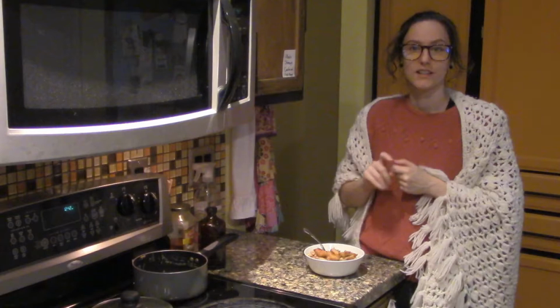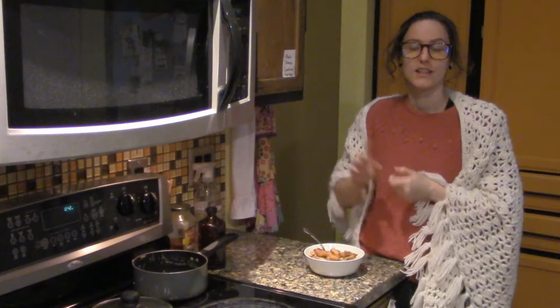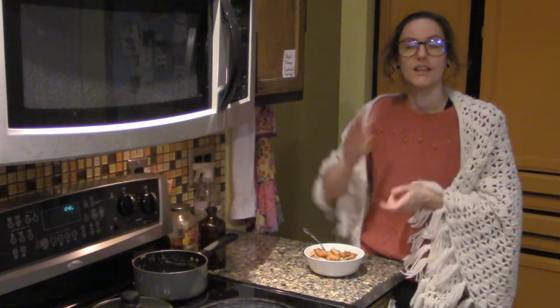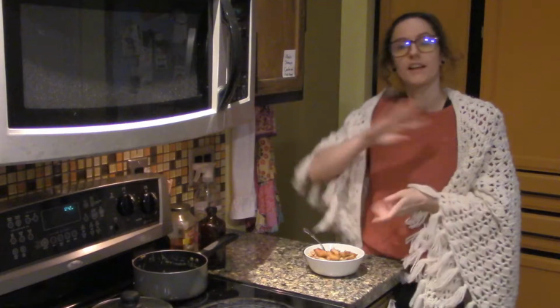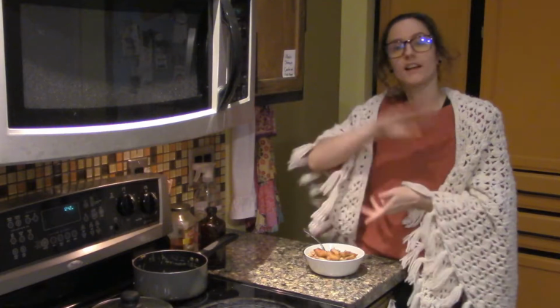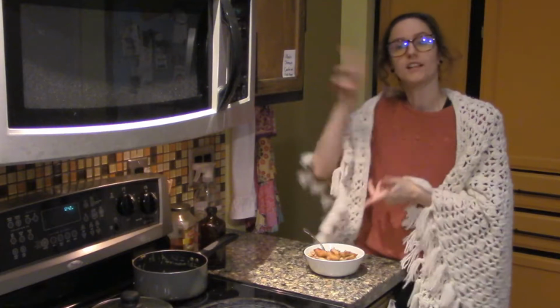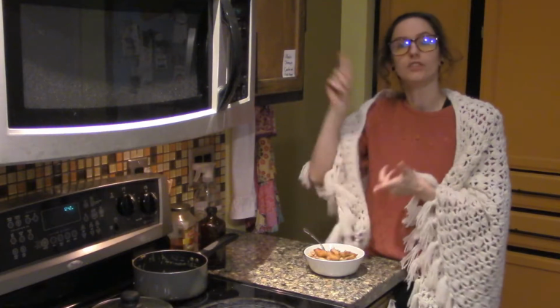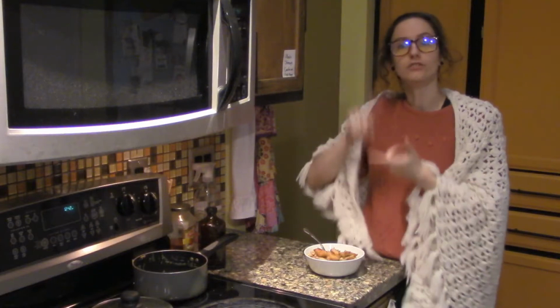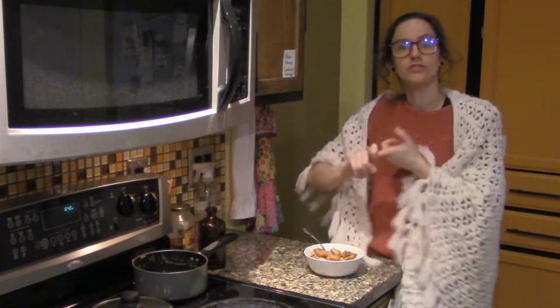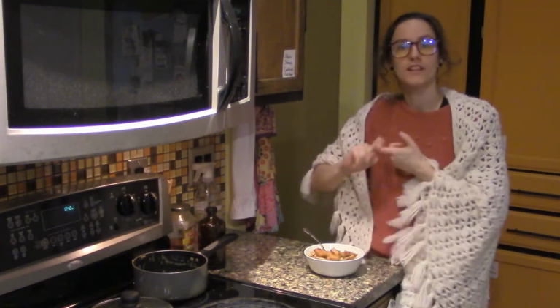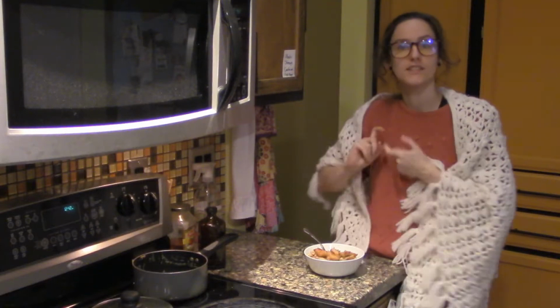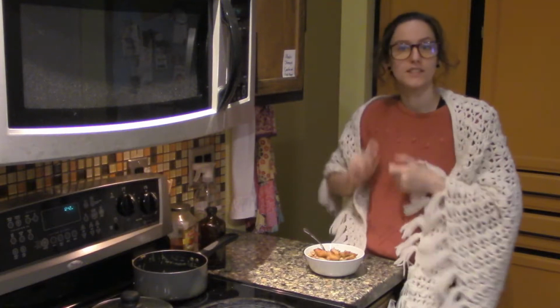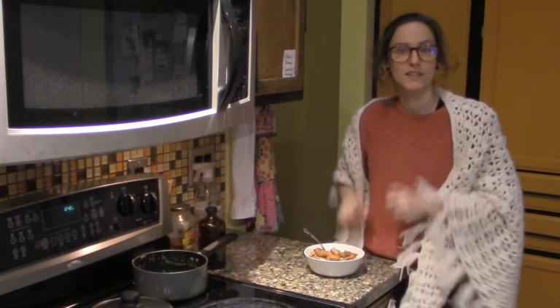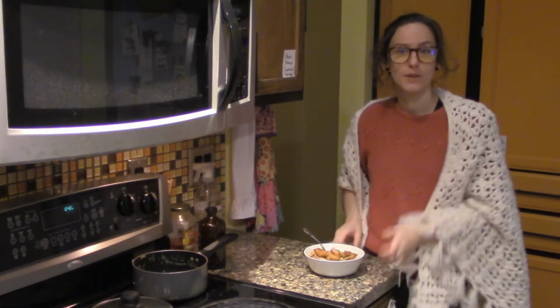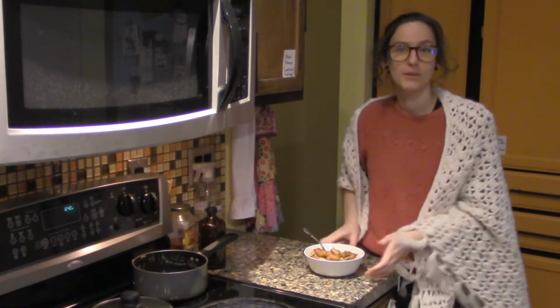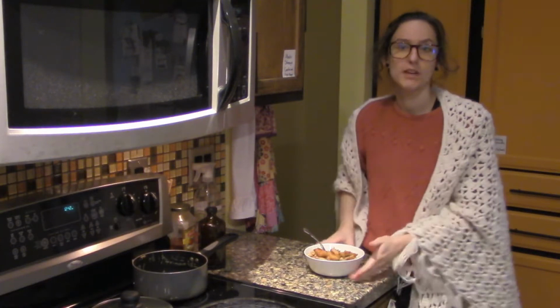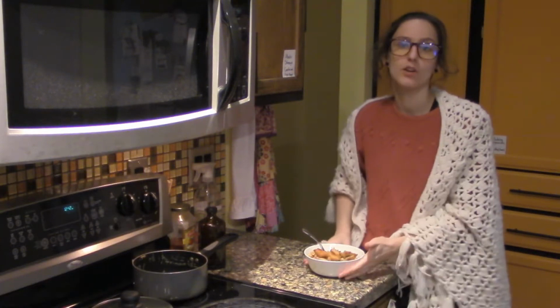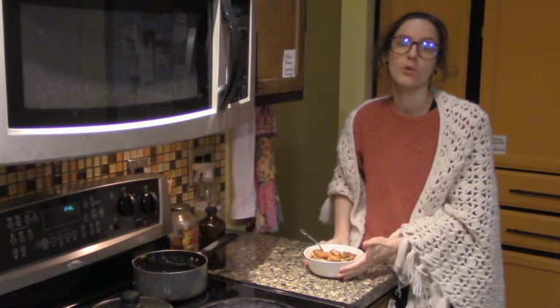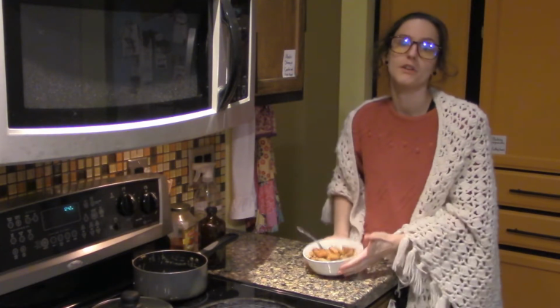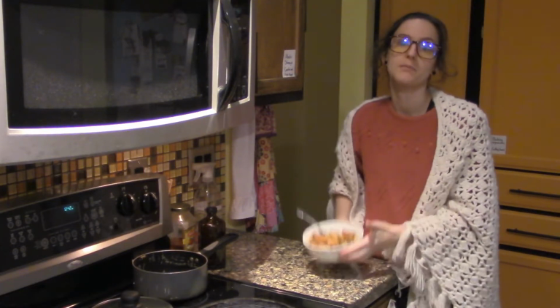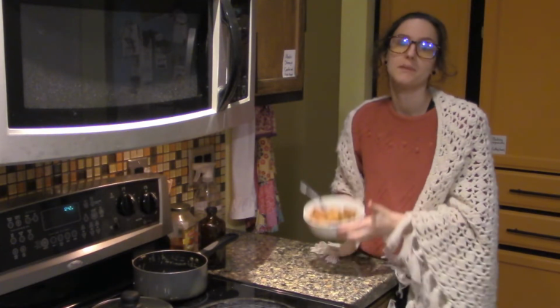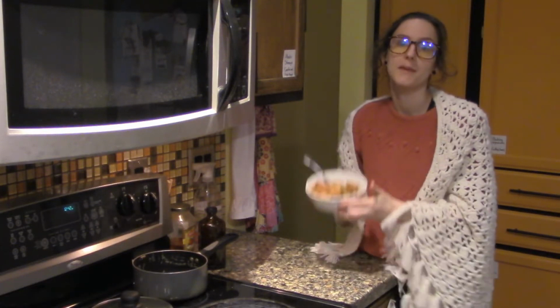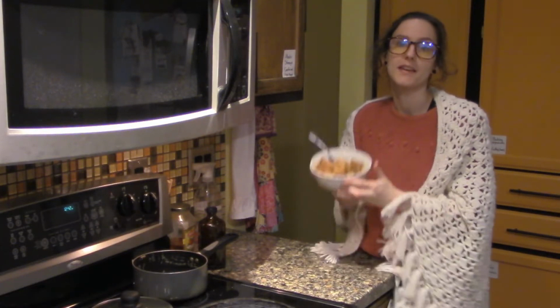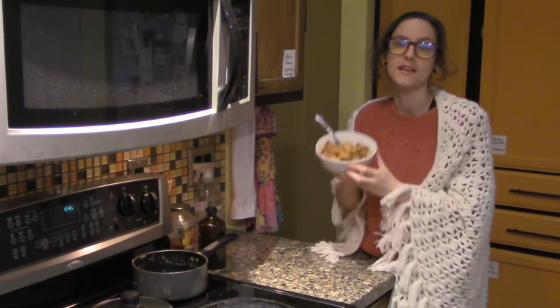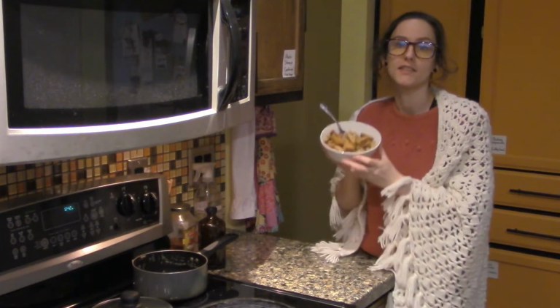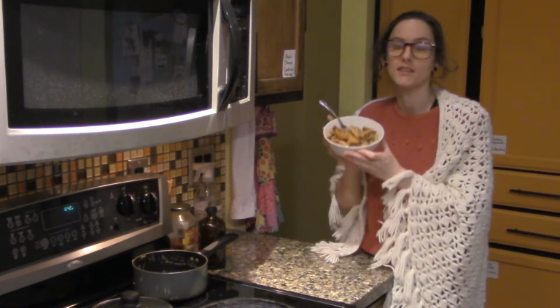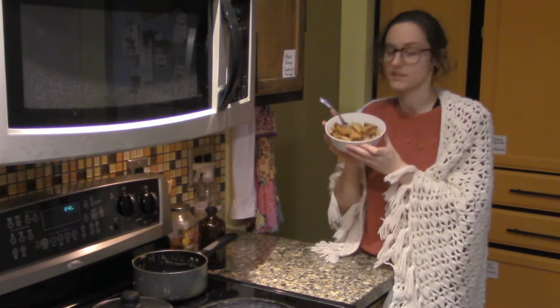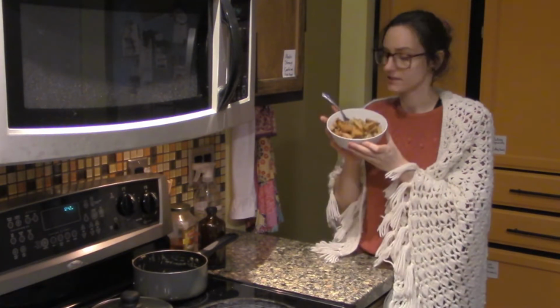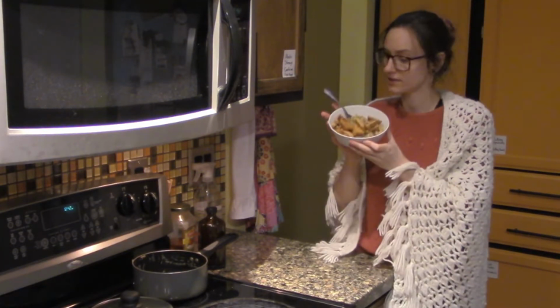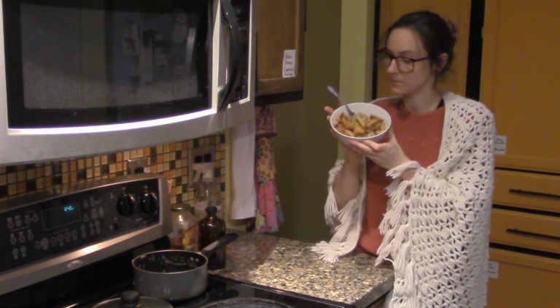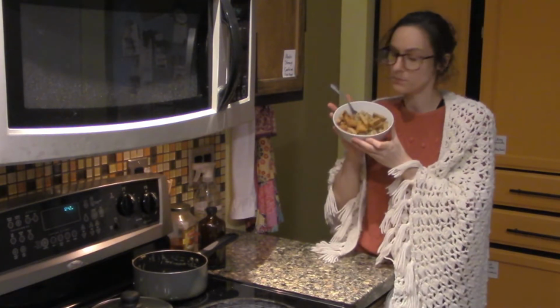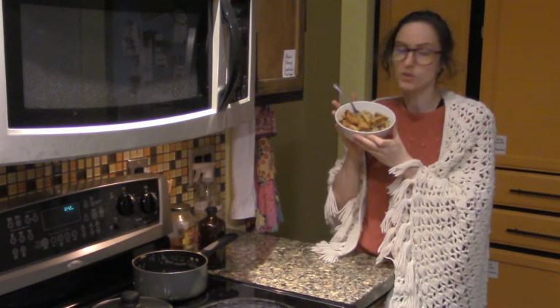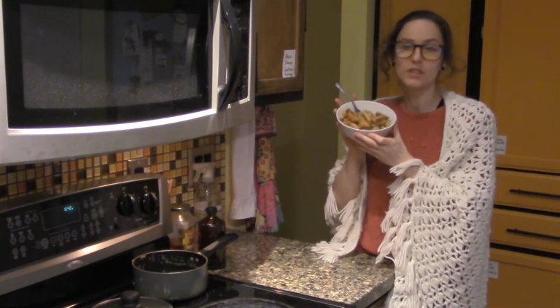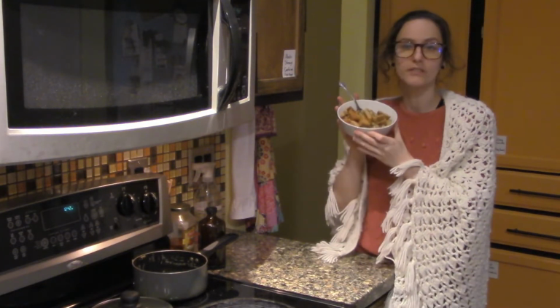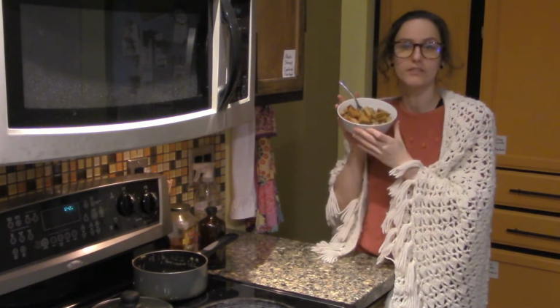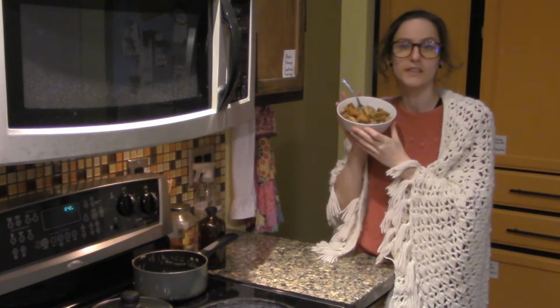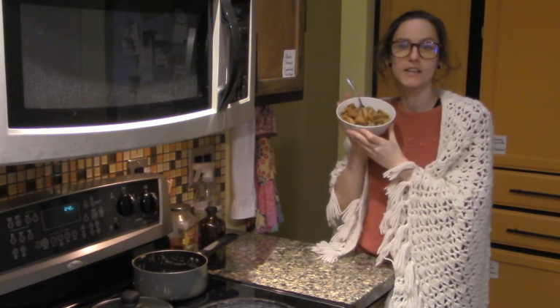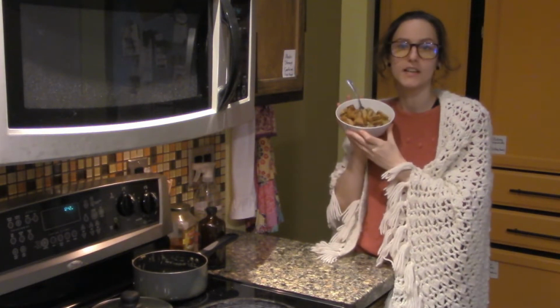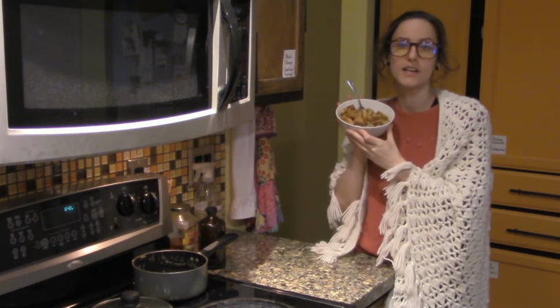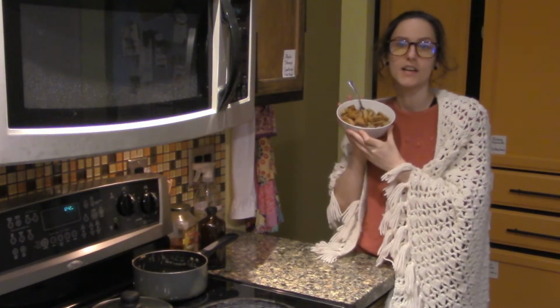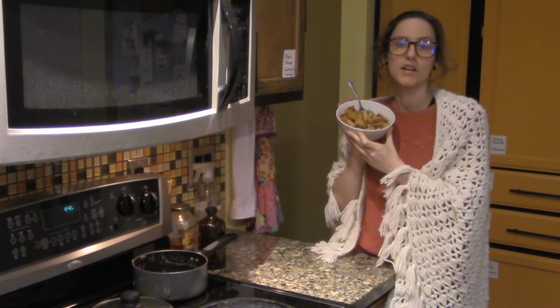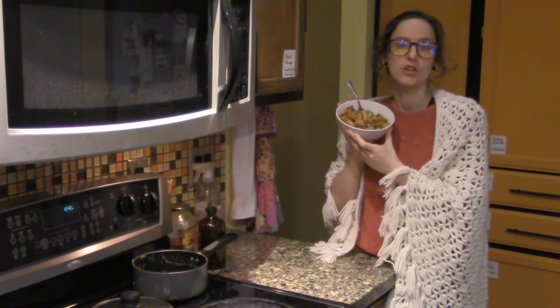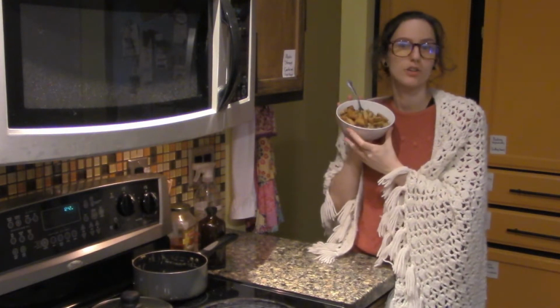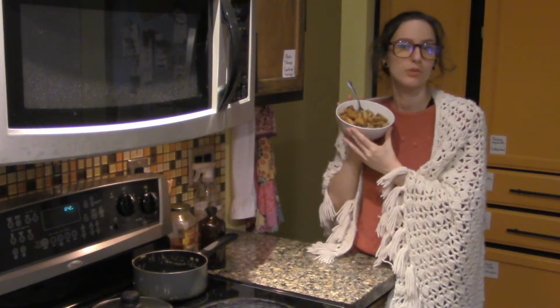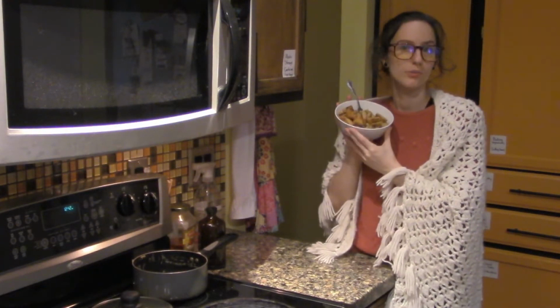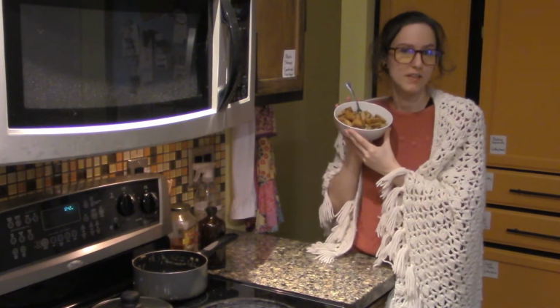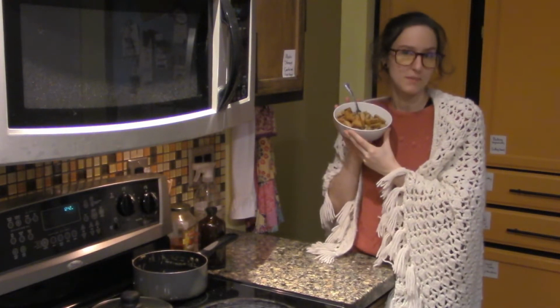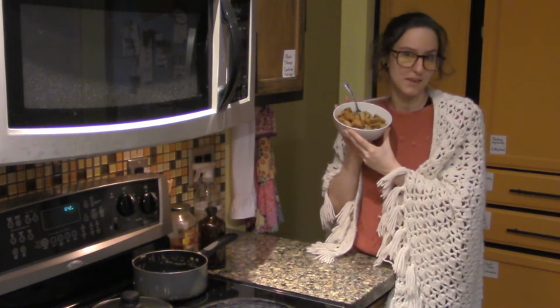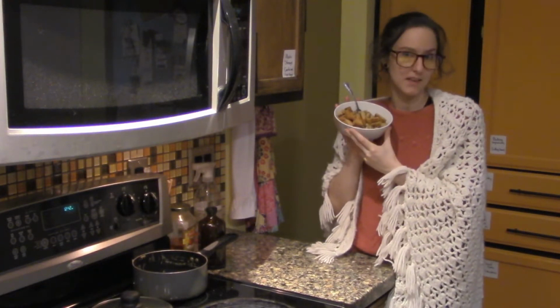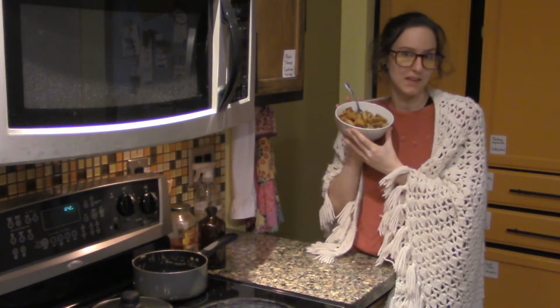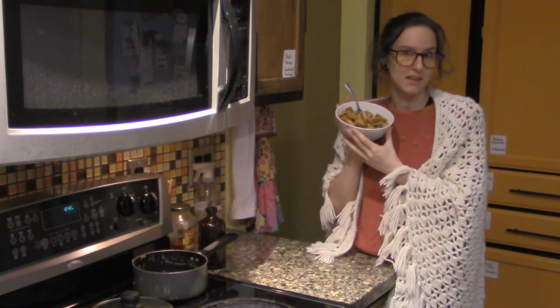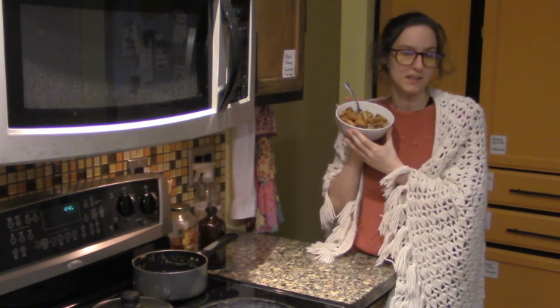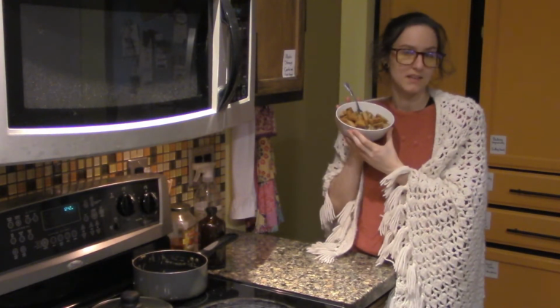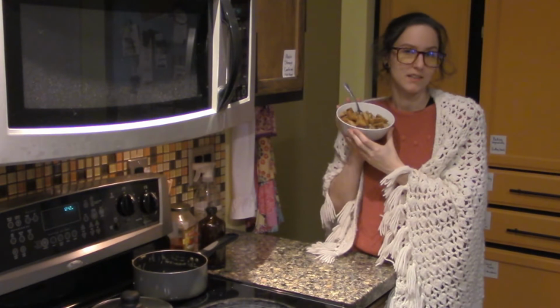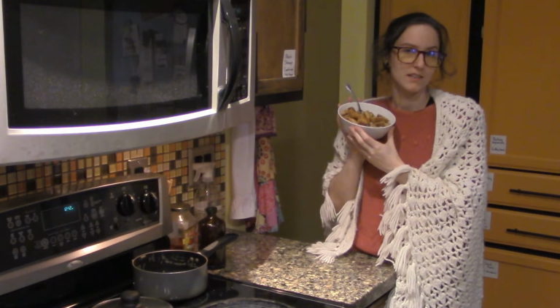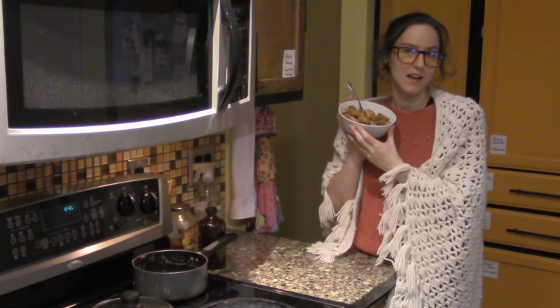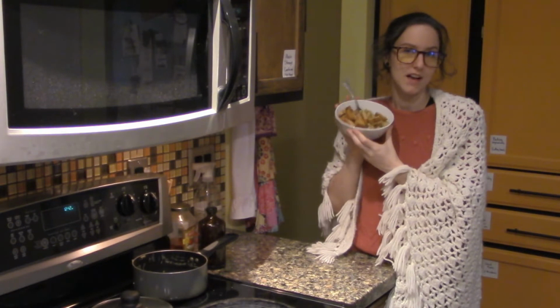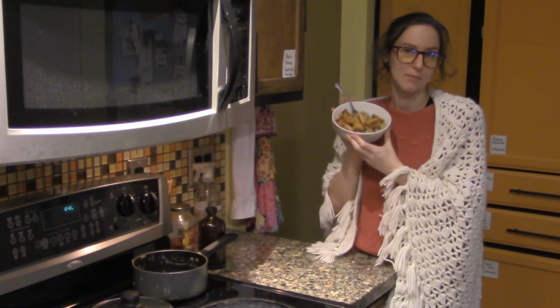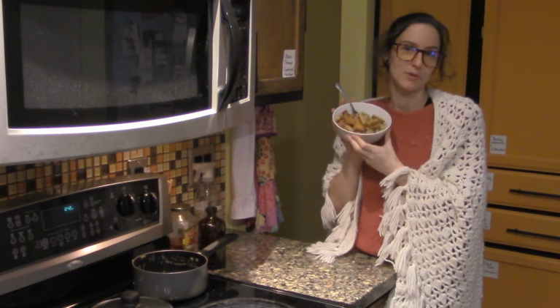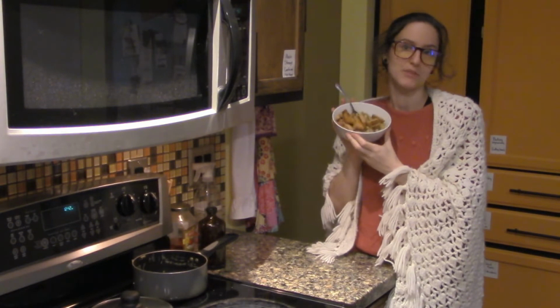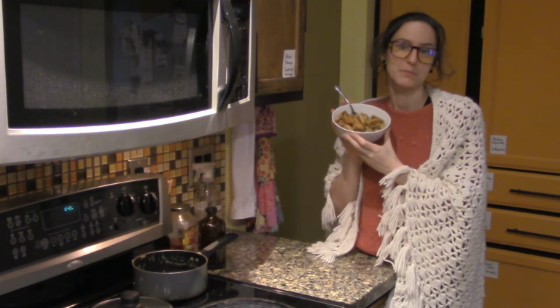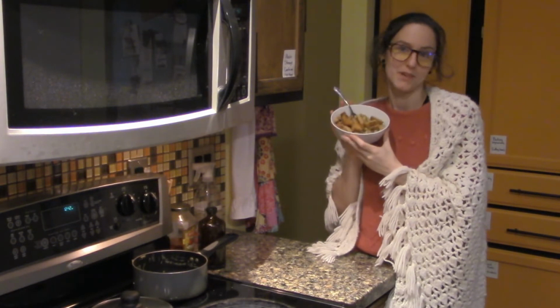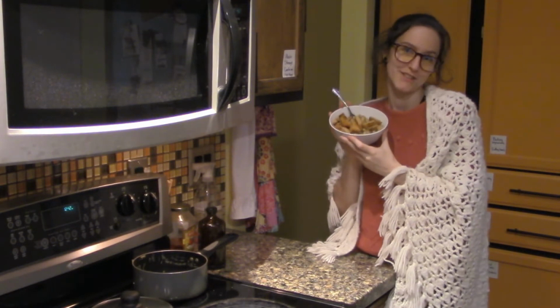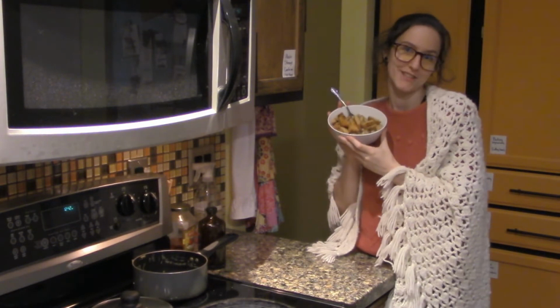Hello friends, today we are going to be making this simple, vegan, creamy, high-protein pasta.